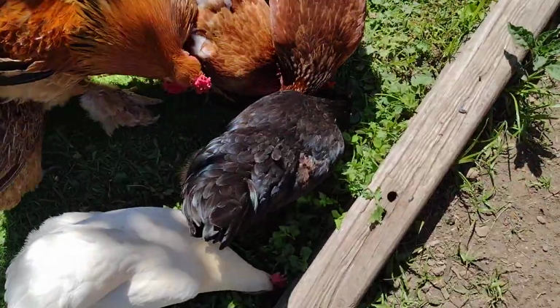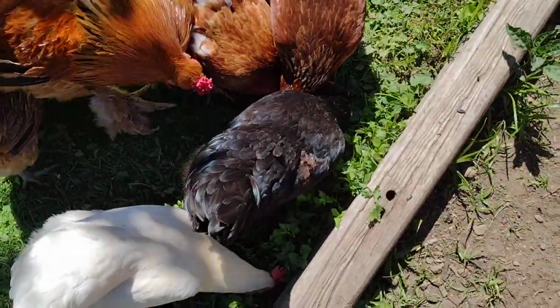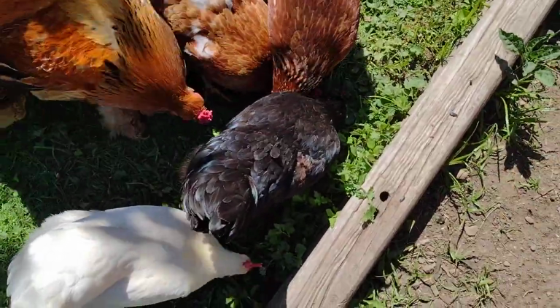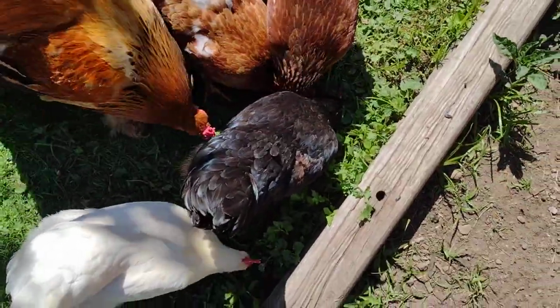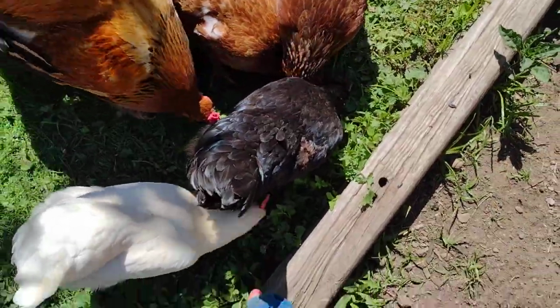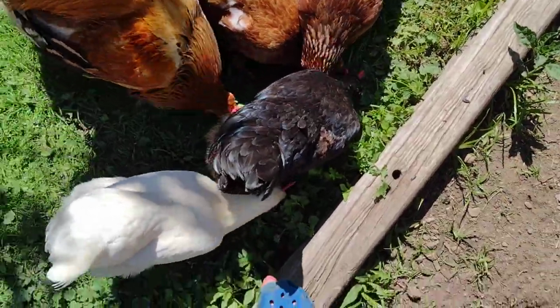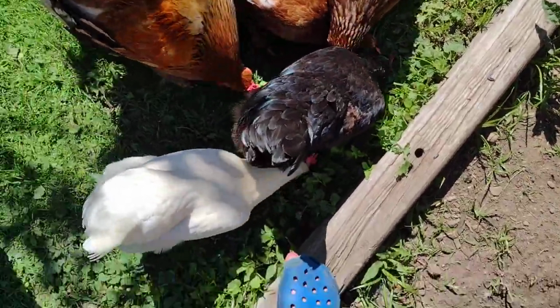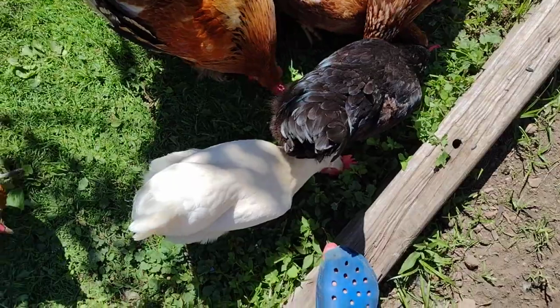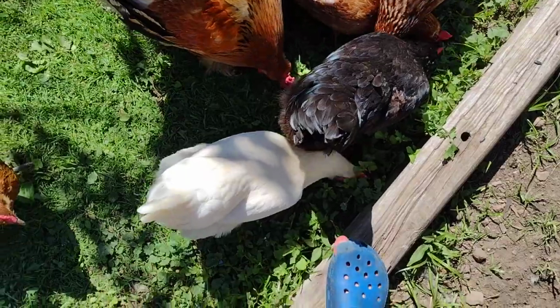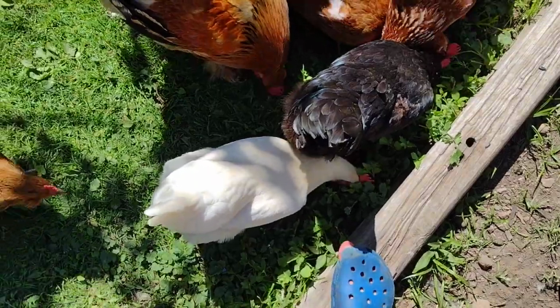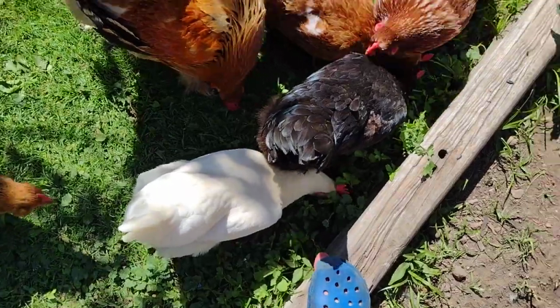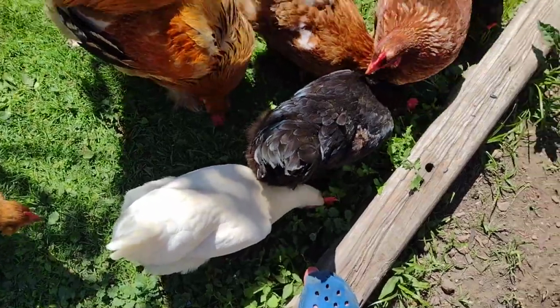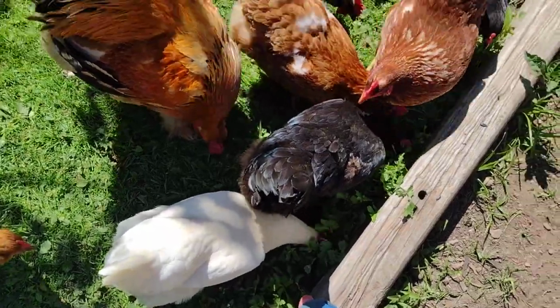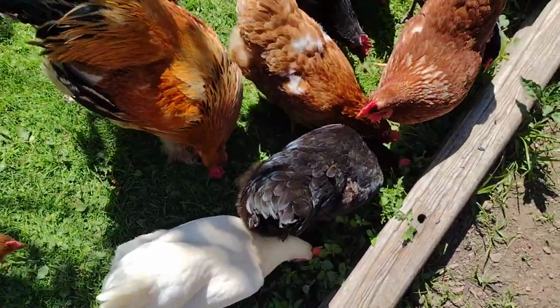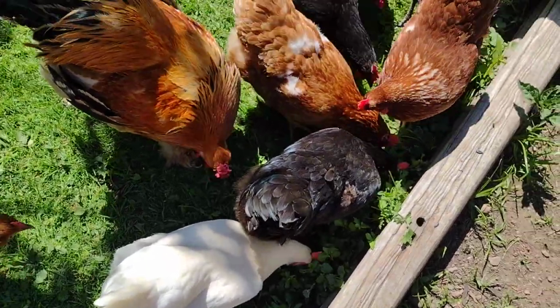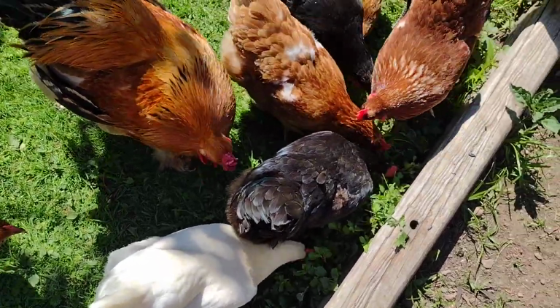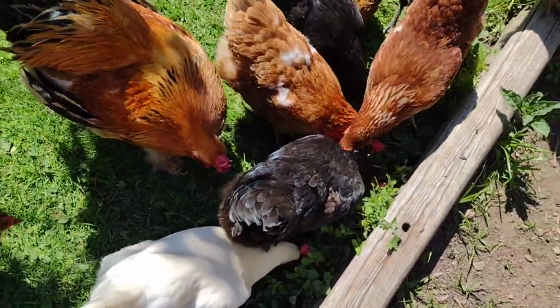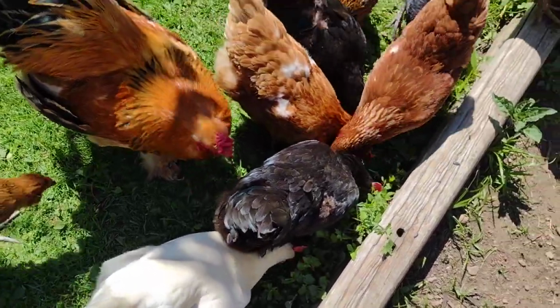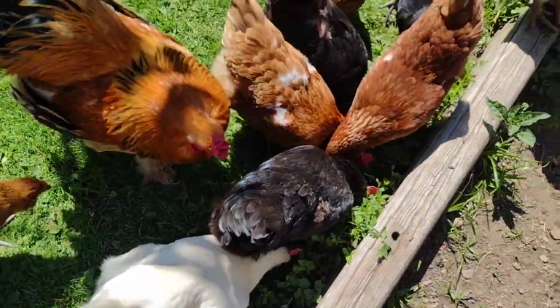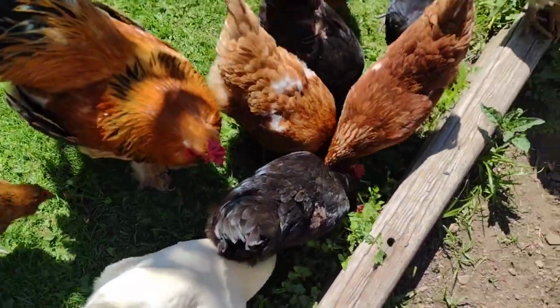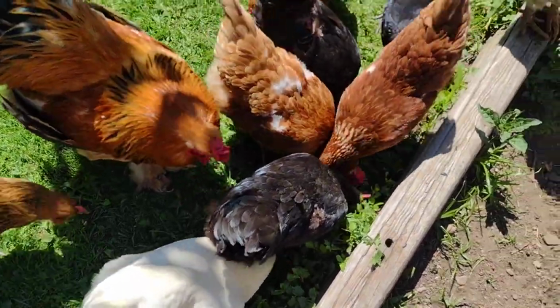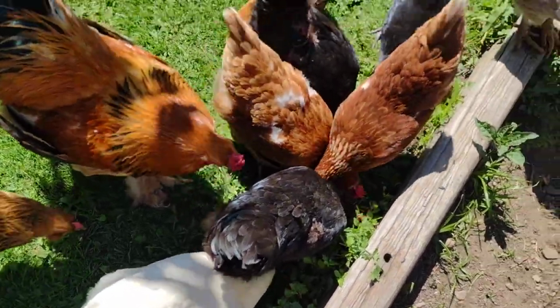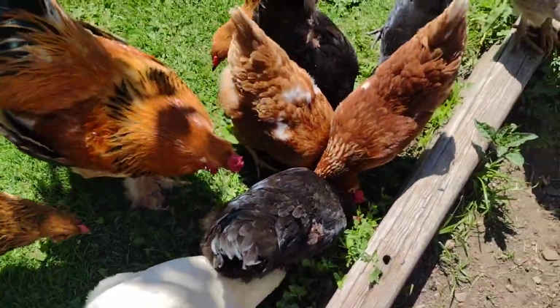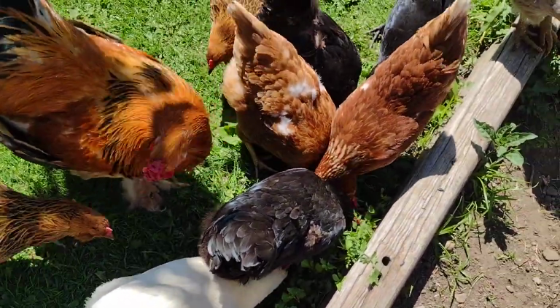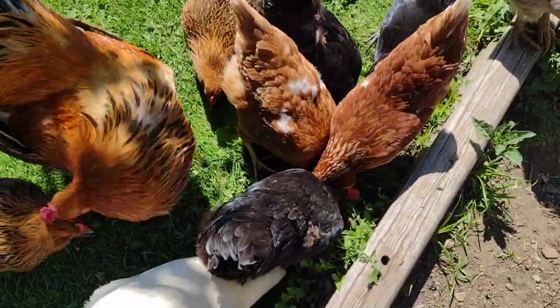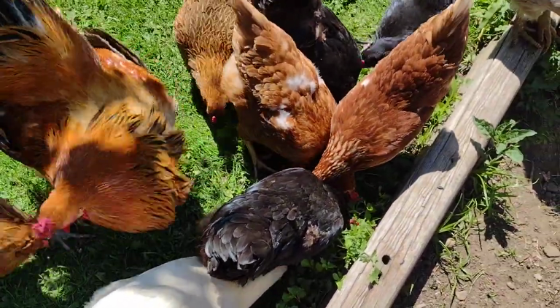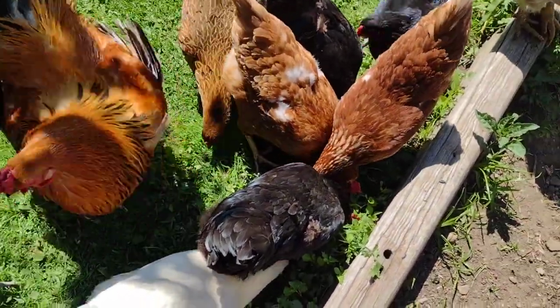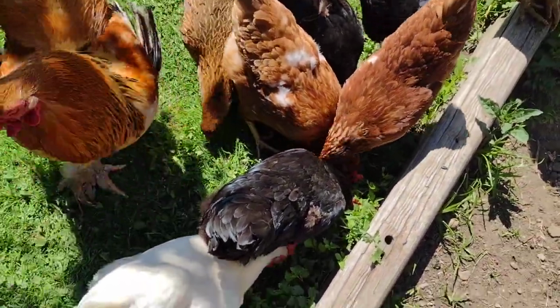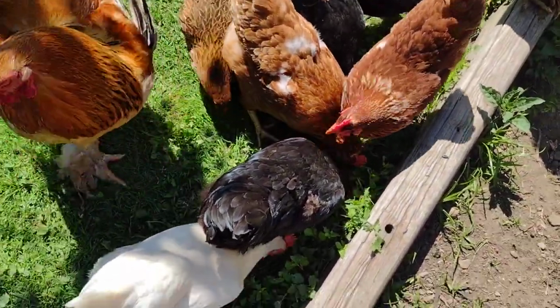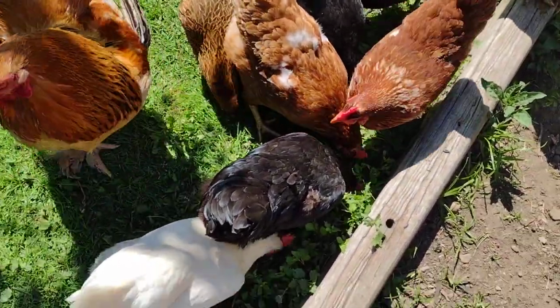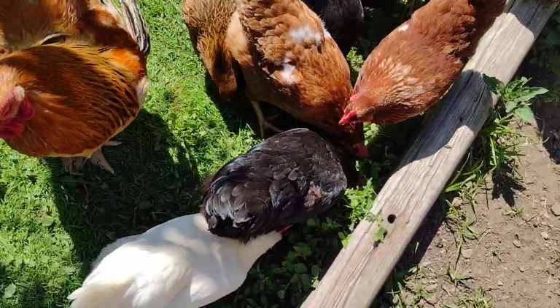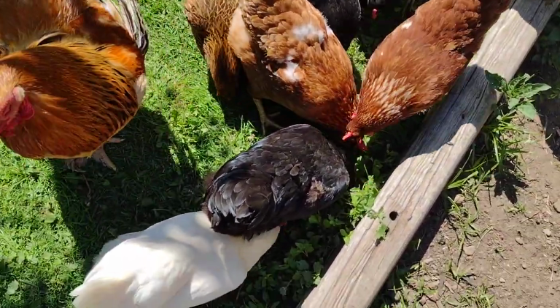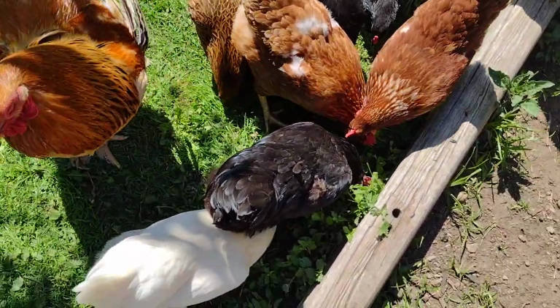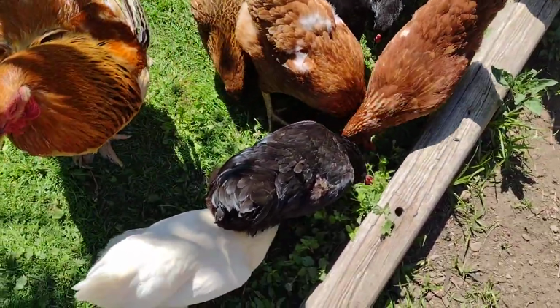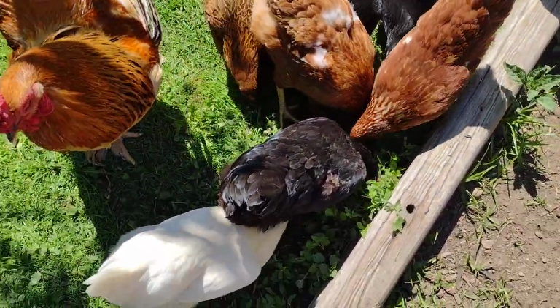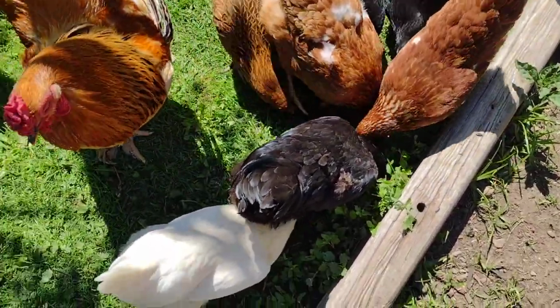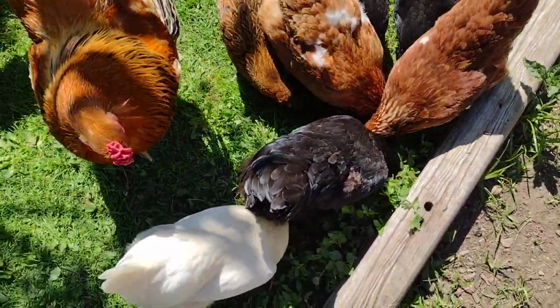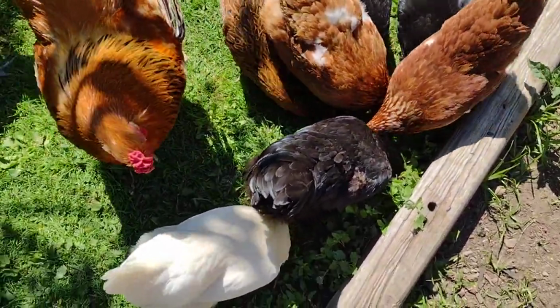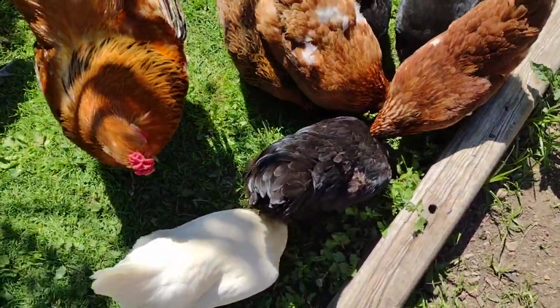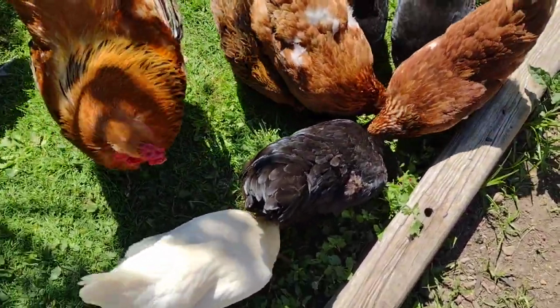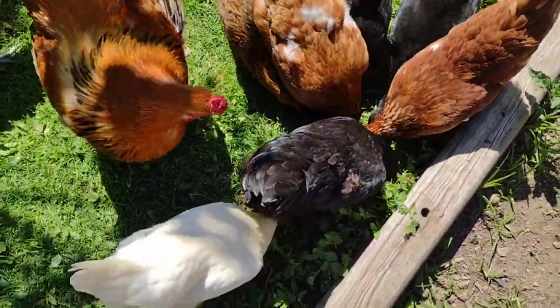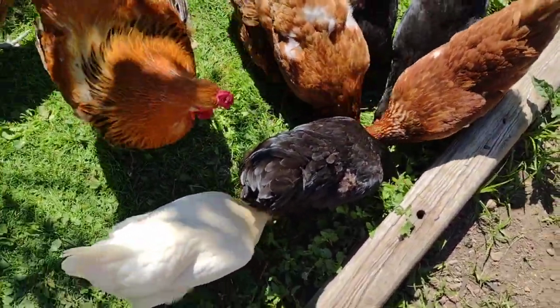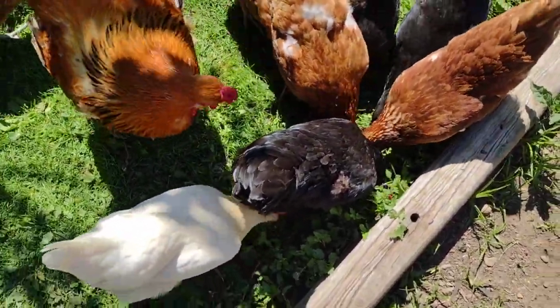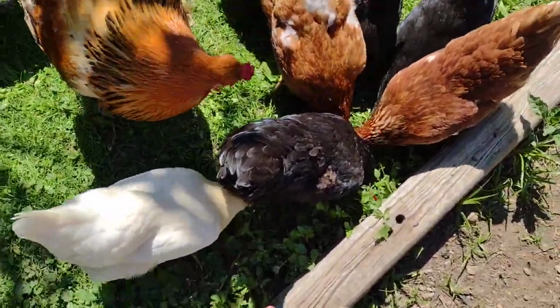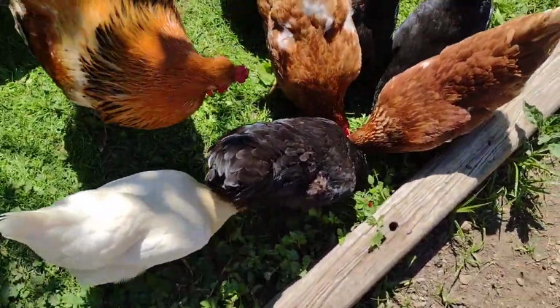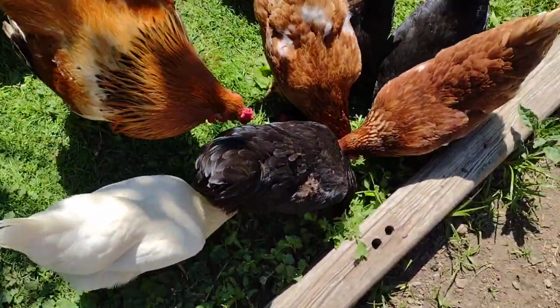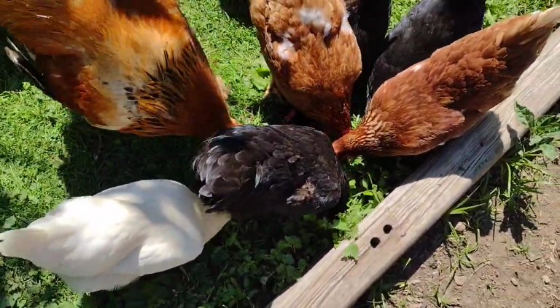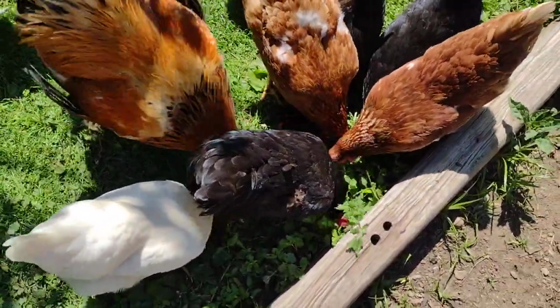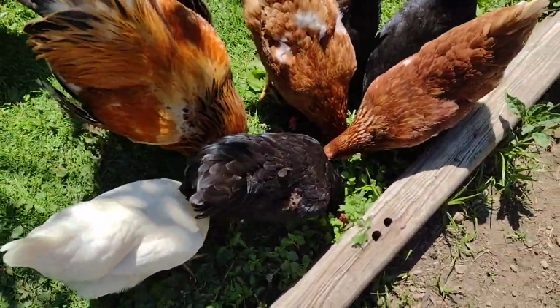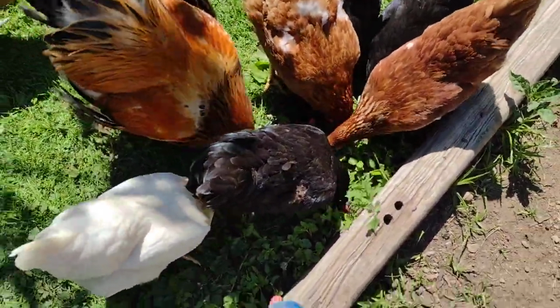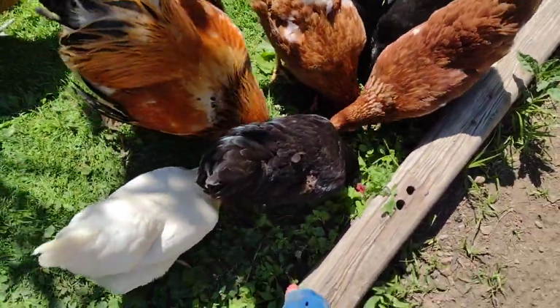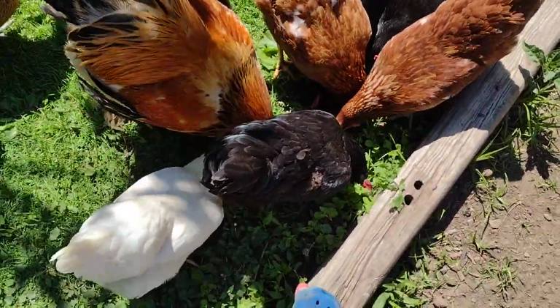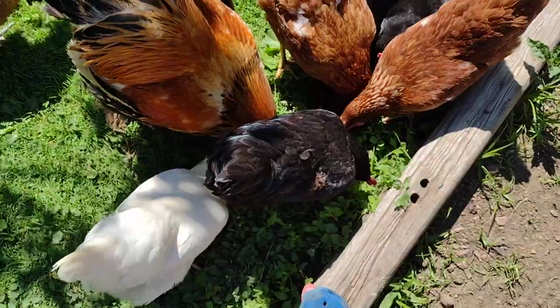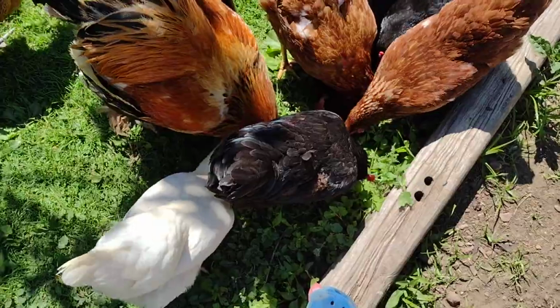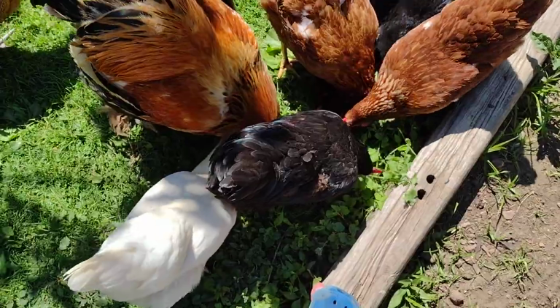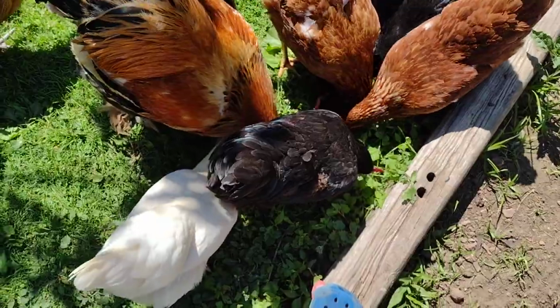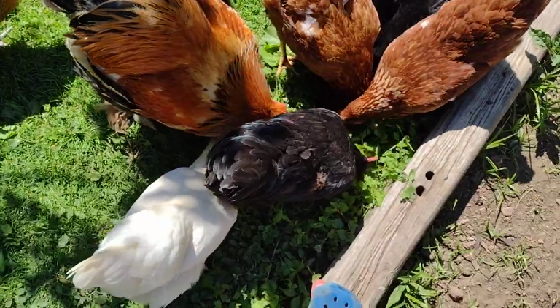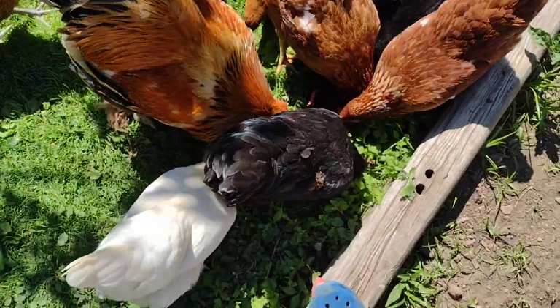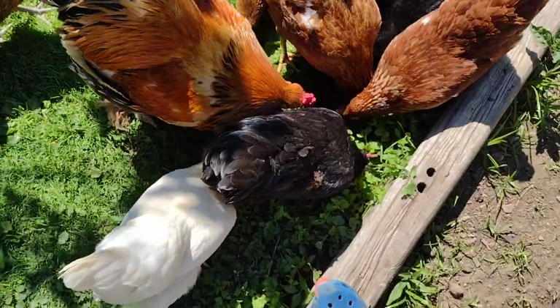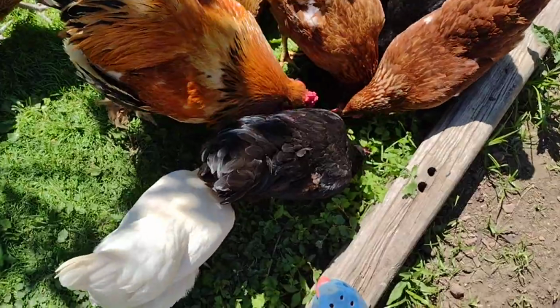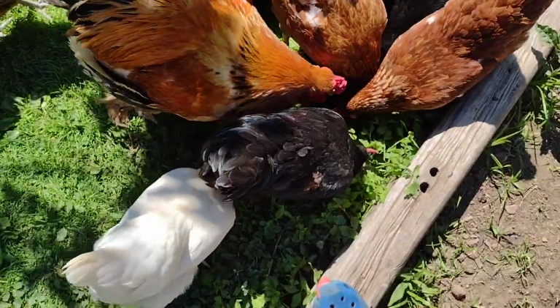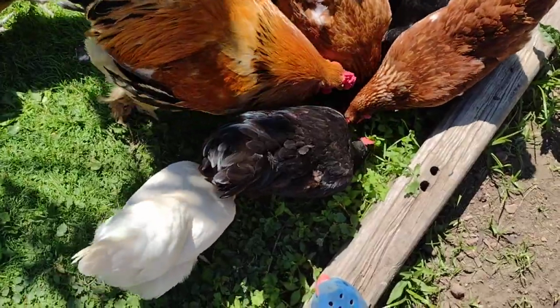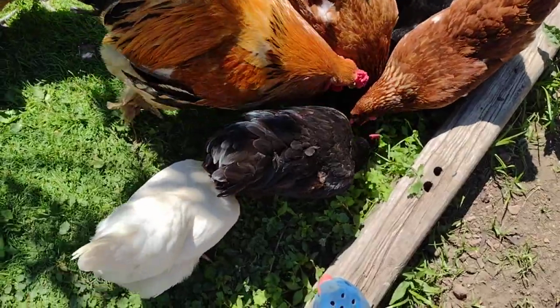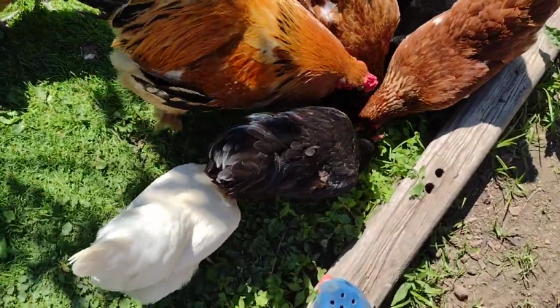Plenty of treats are good for them — this is their second handful of seeds, and it'll probably be the last one. Don't overfeed them.